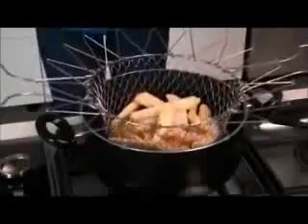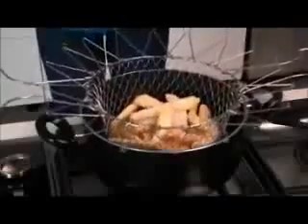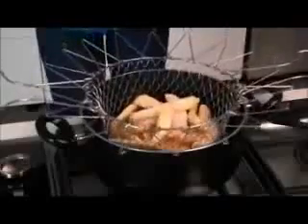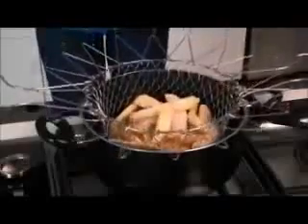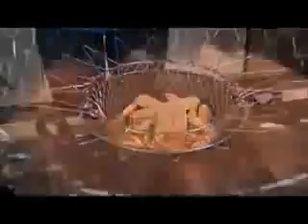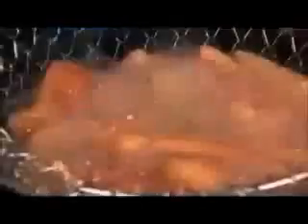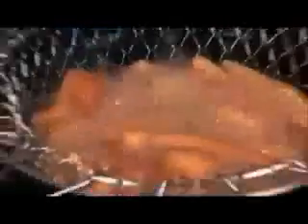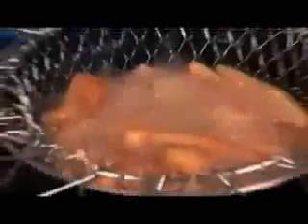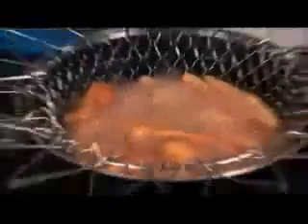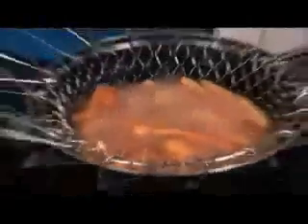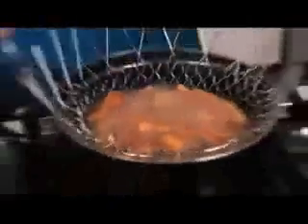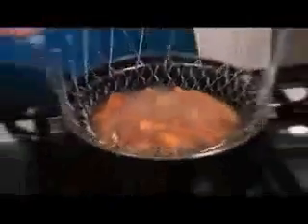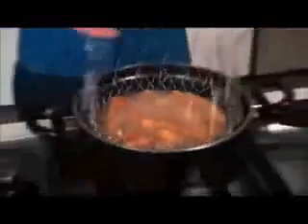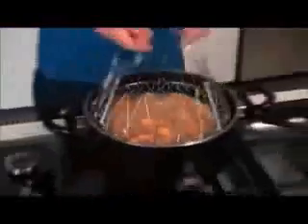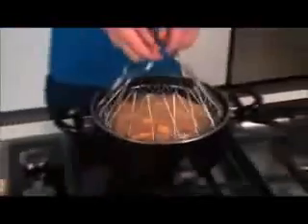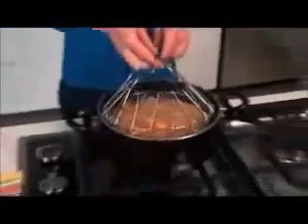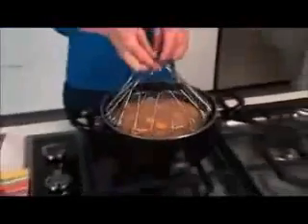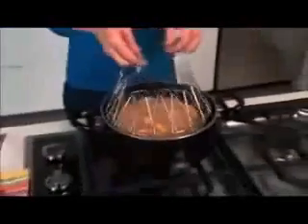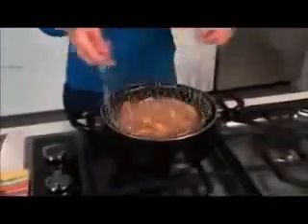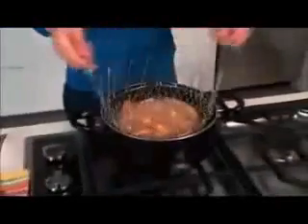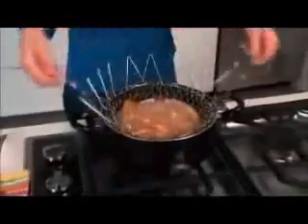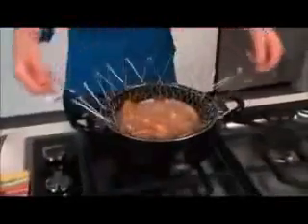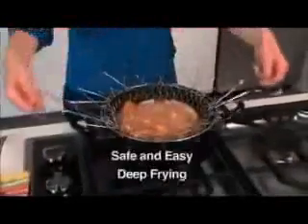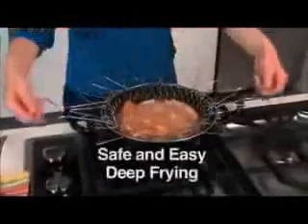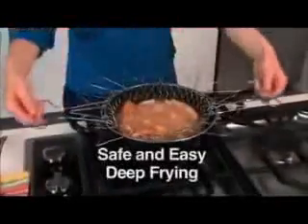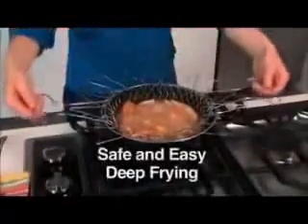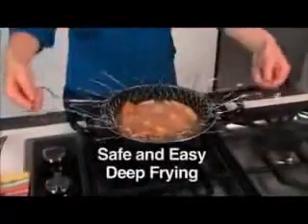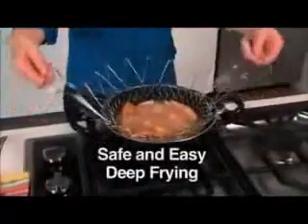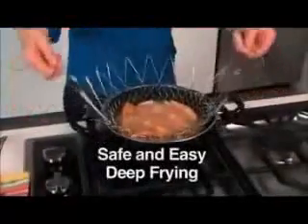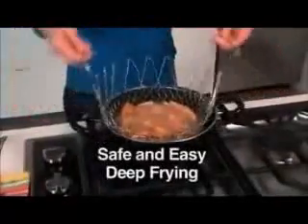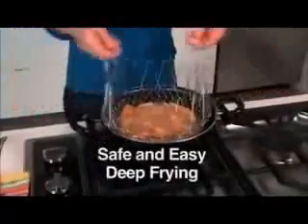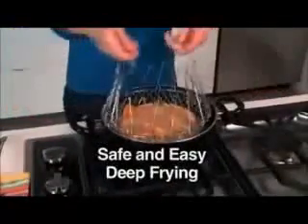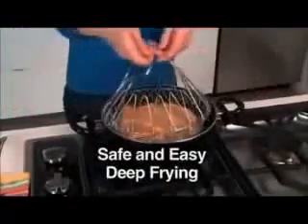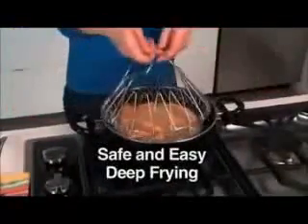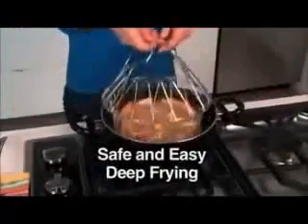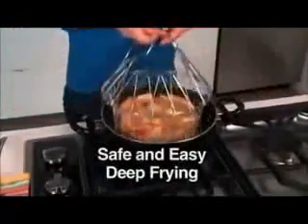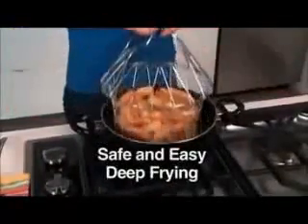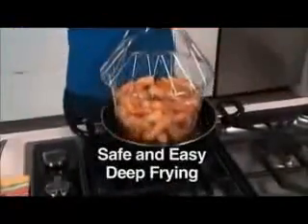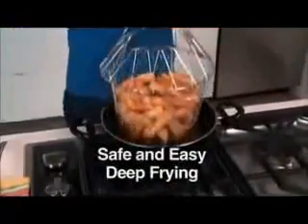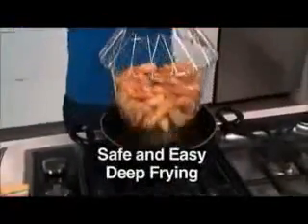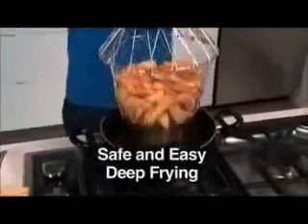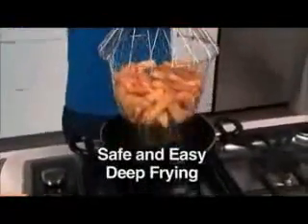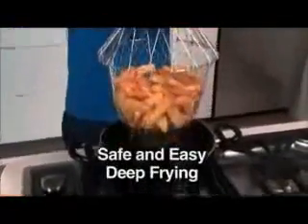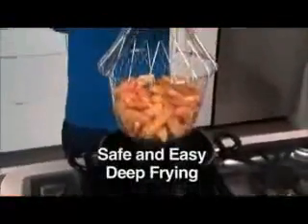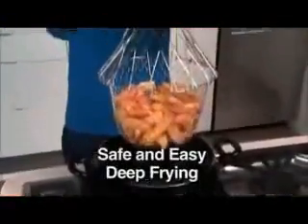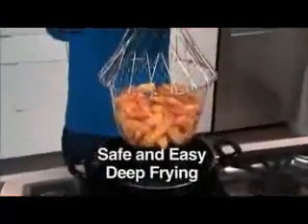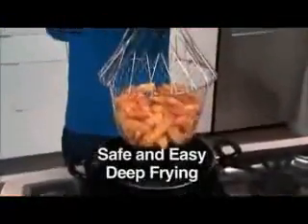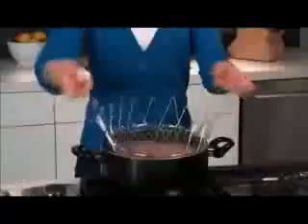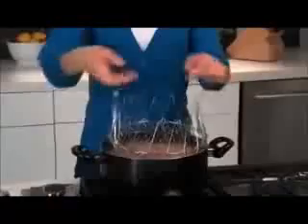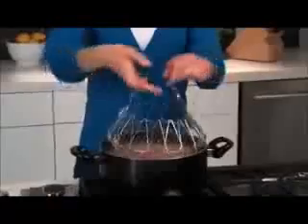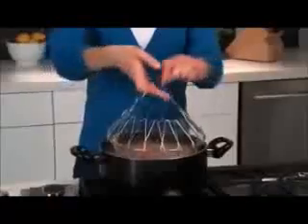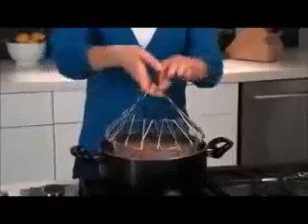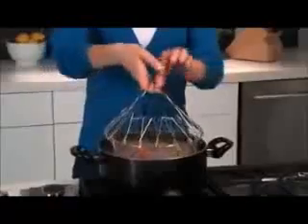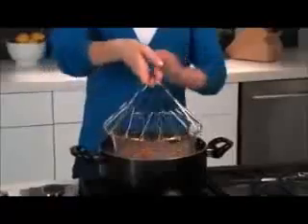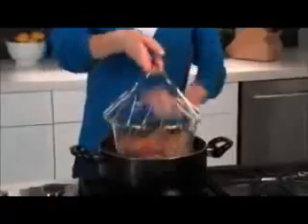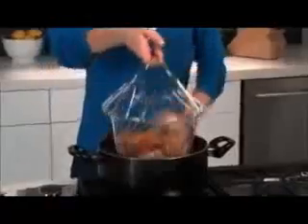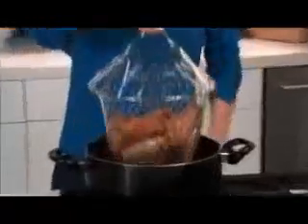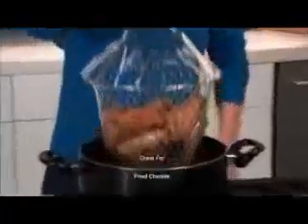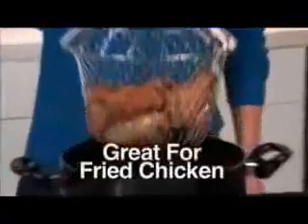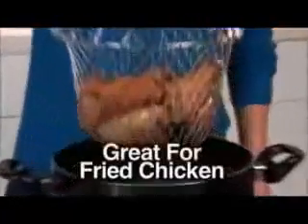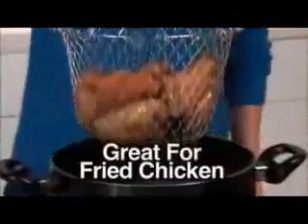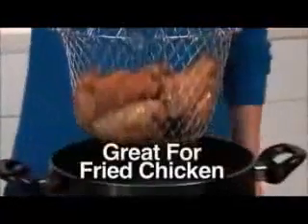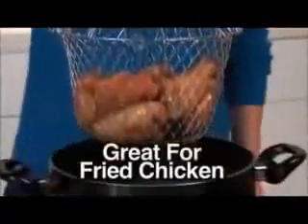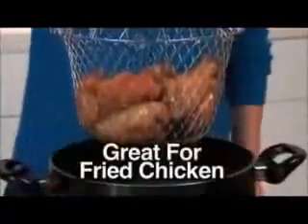Simply drop in your french fries and cook. Even in hot, bubbling oil, the handles remain cool to the touch. Cooking is quick, easy, and safe.